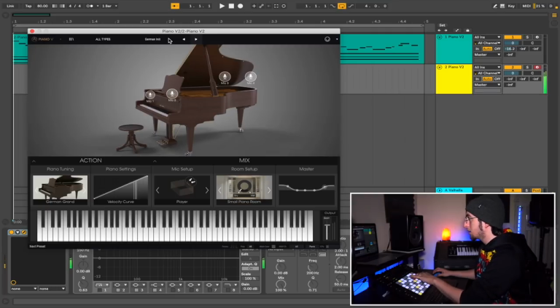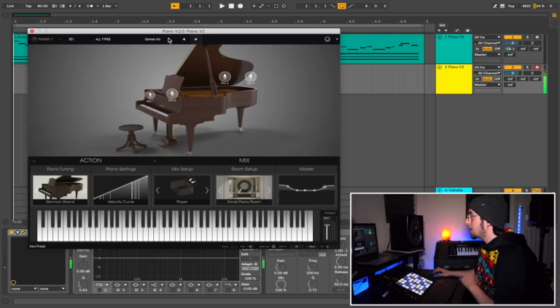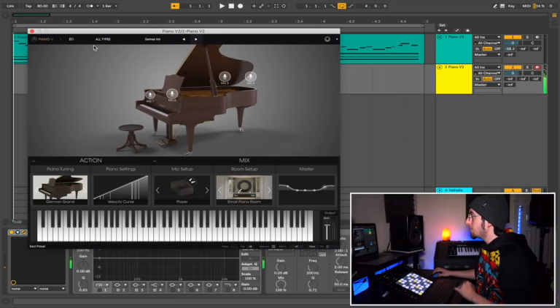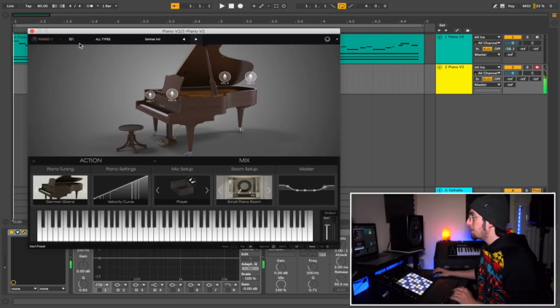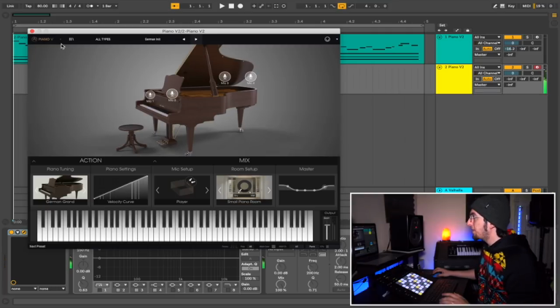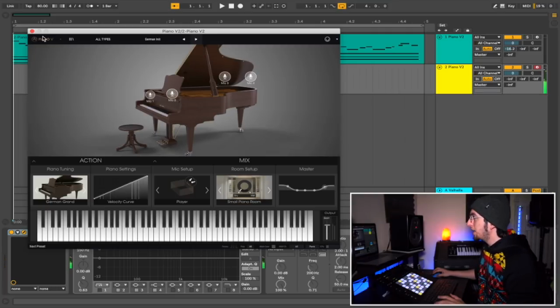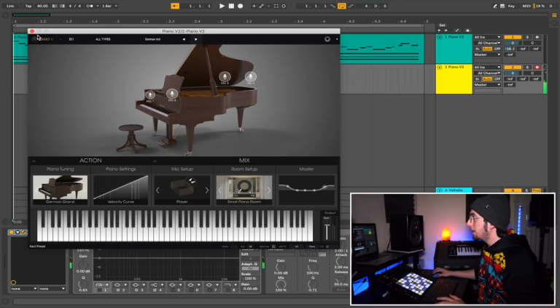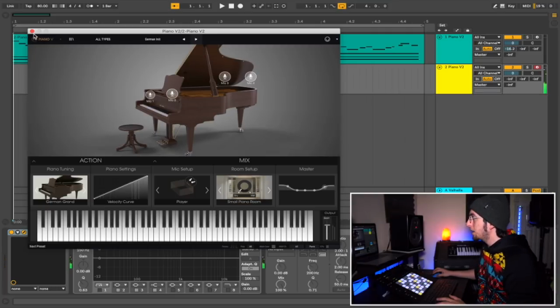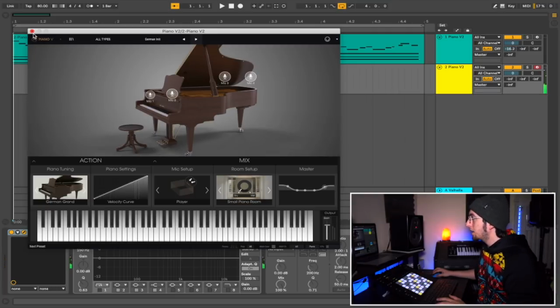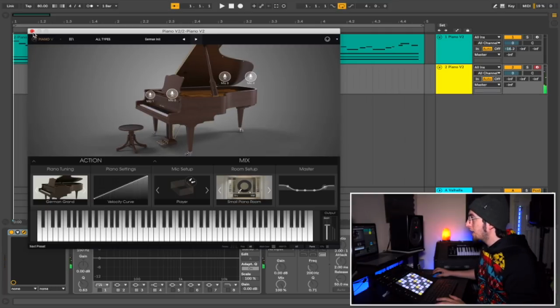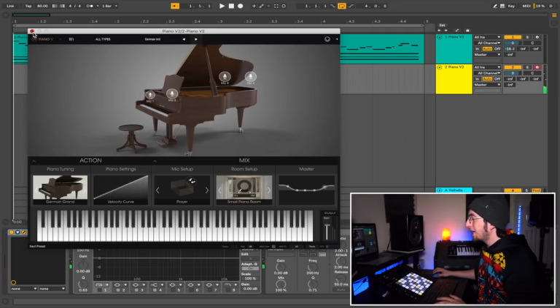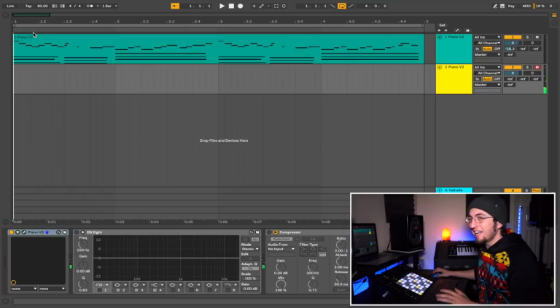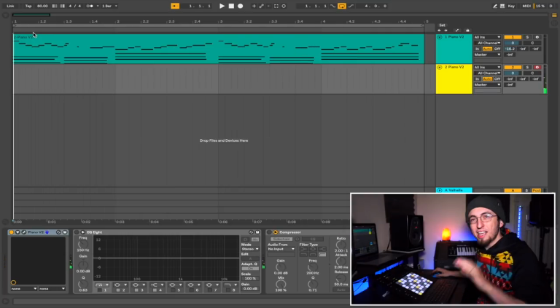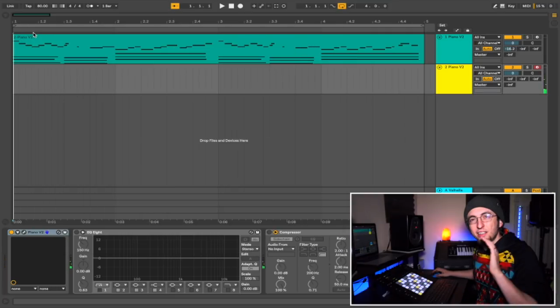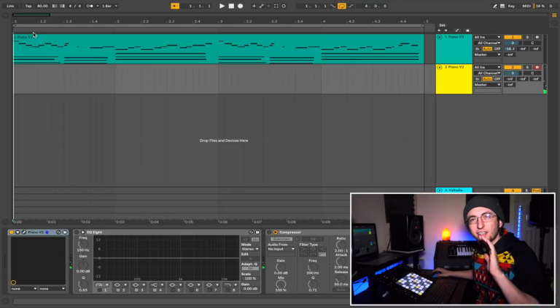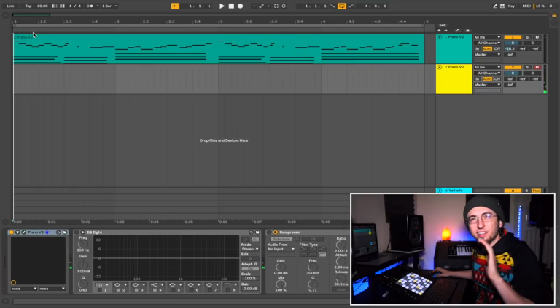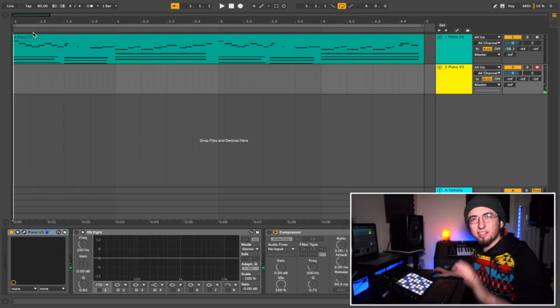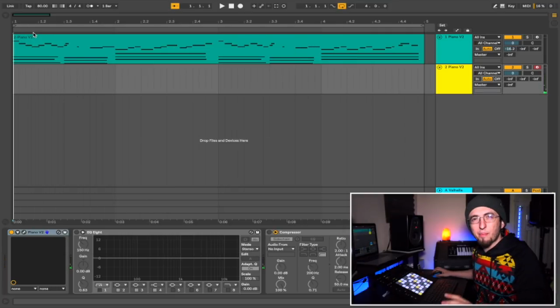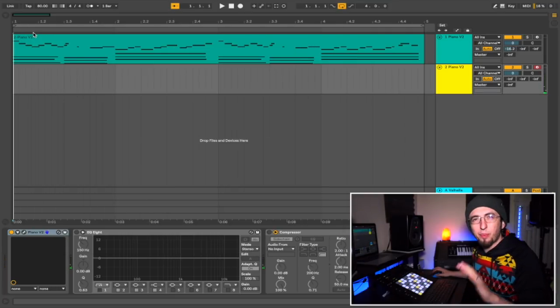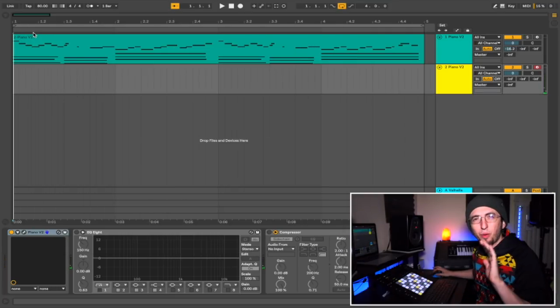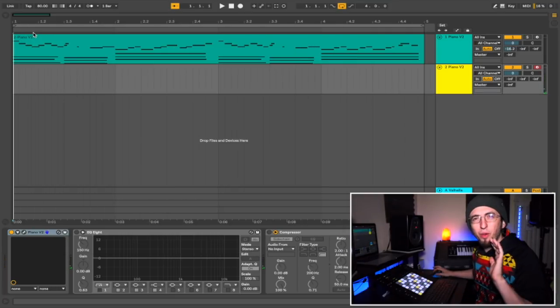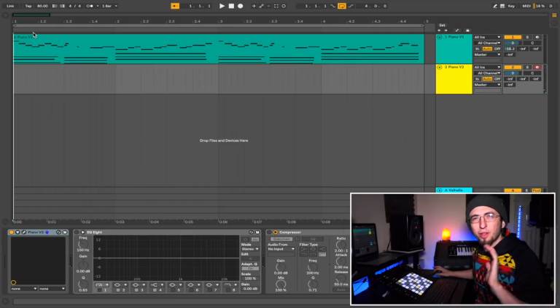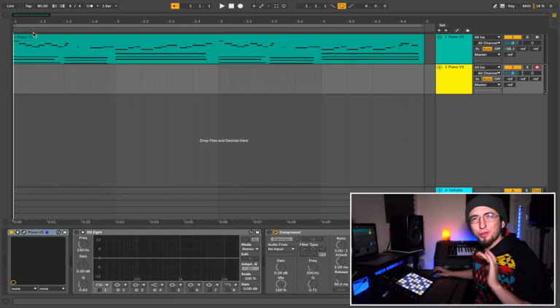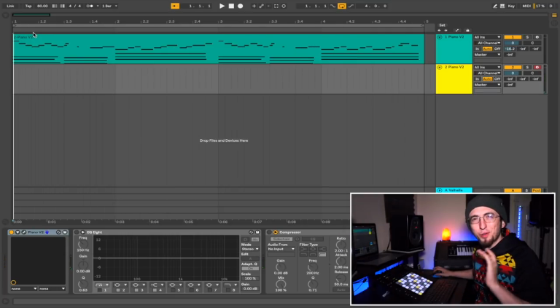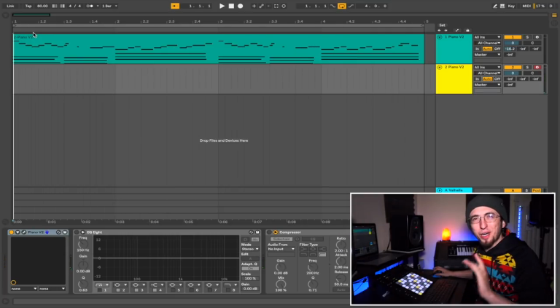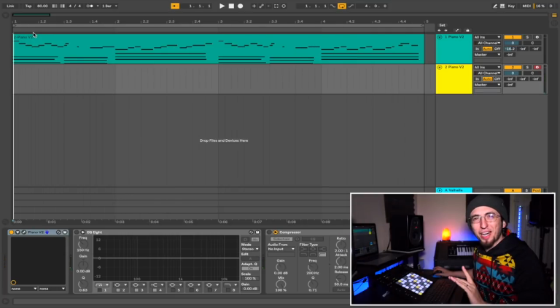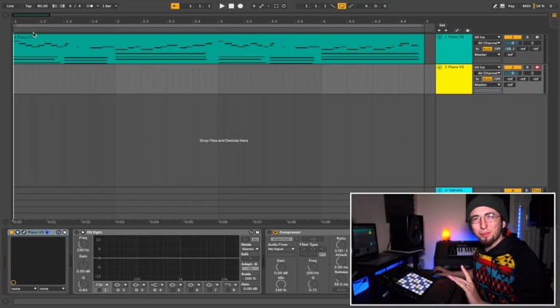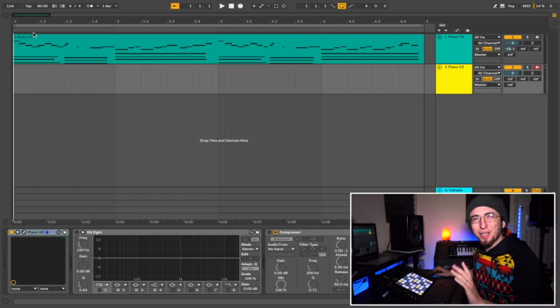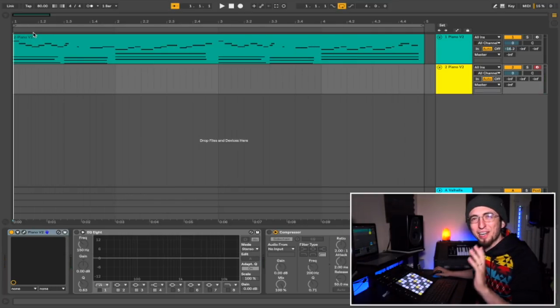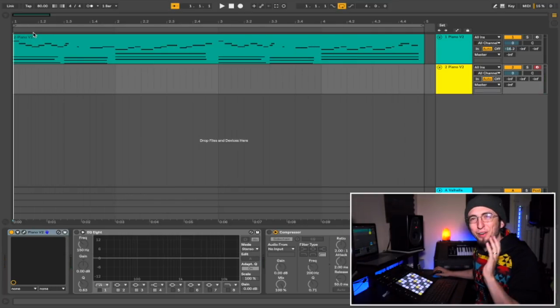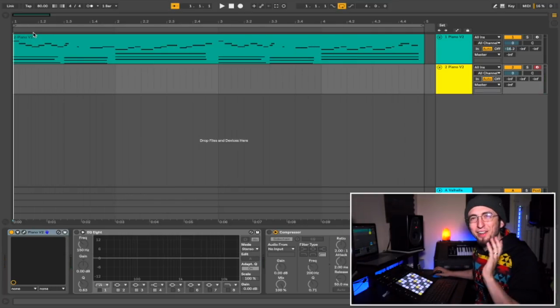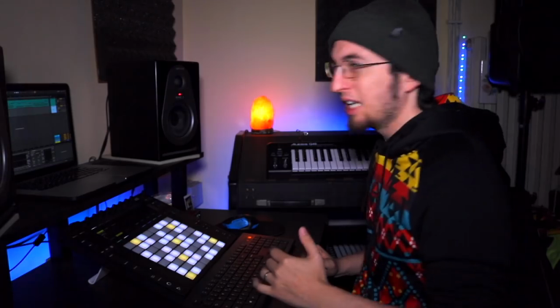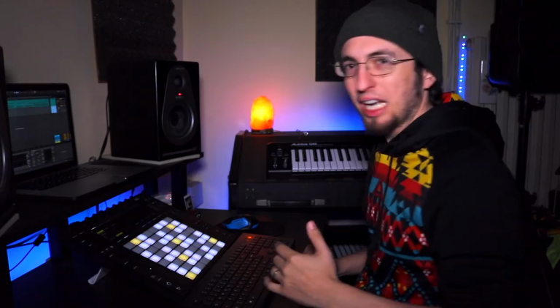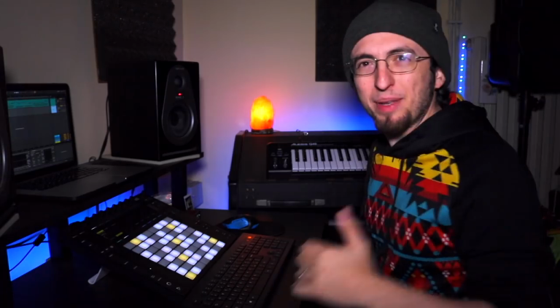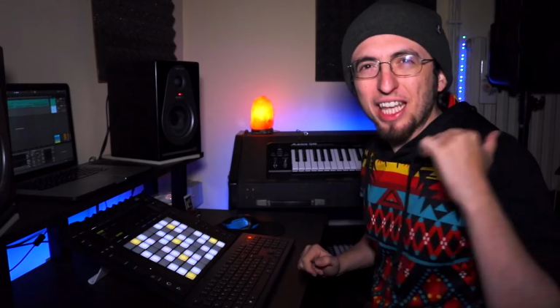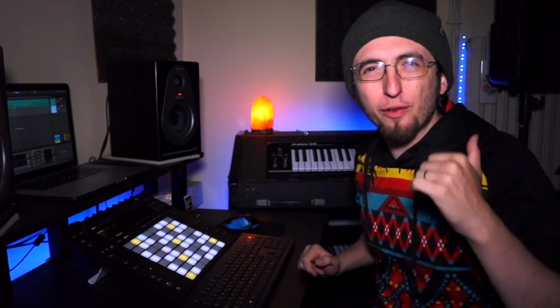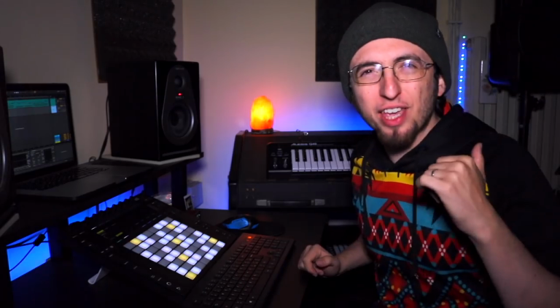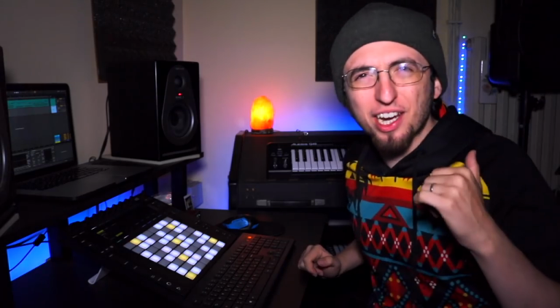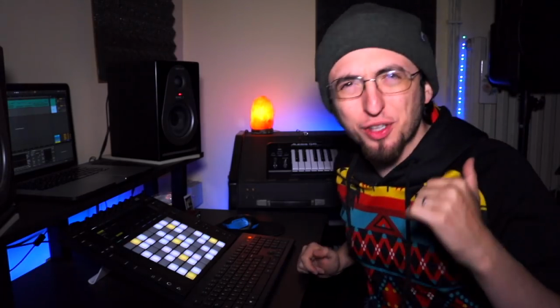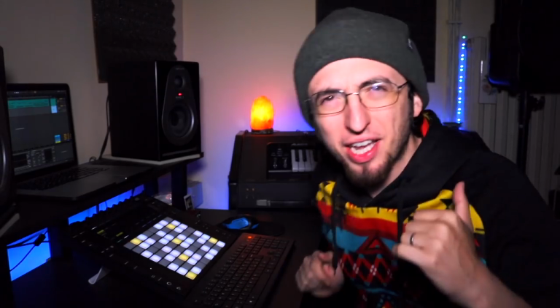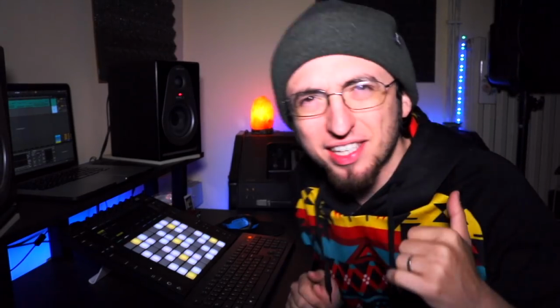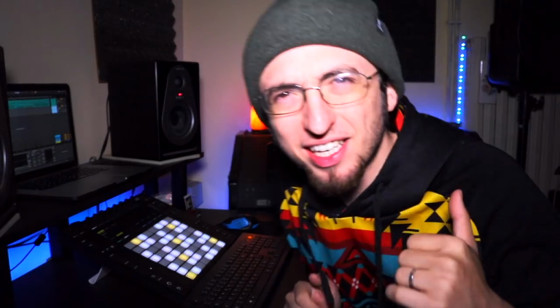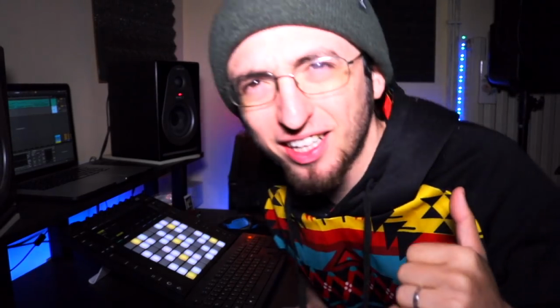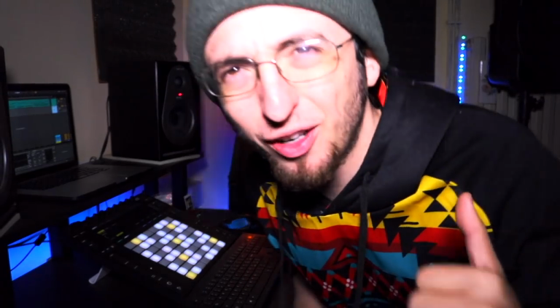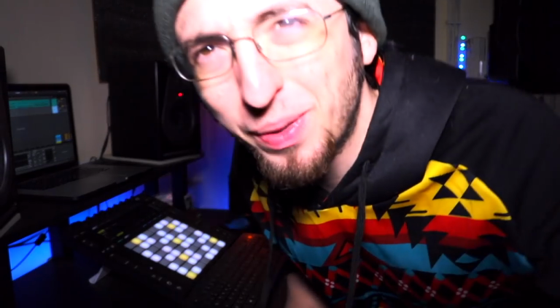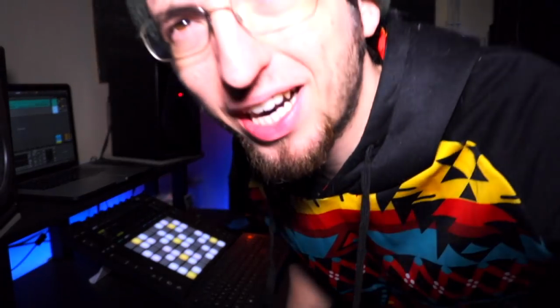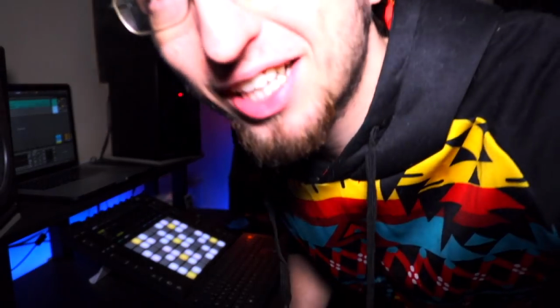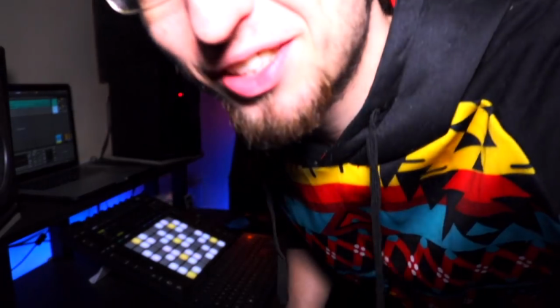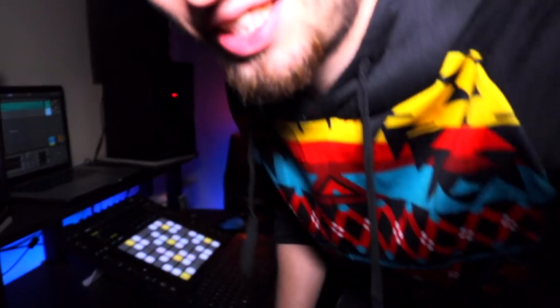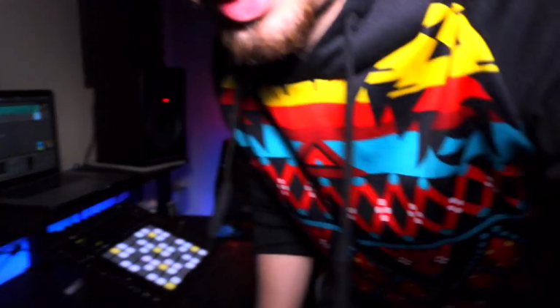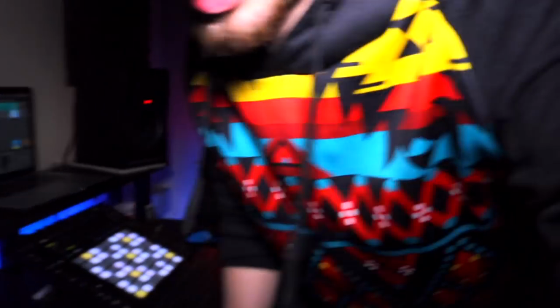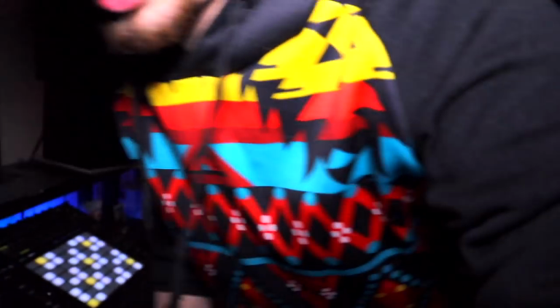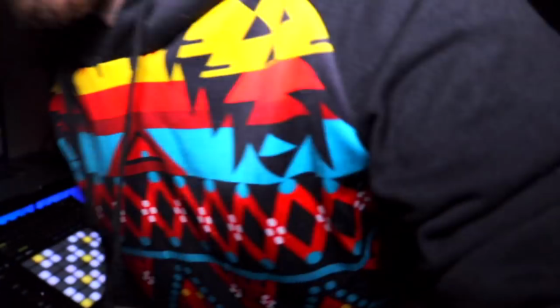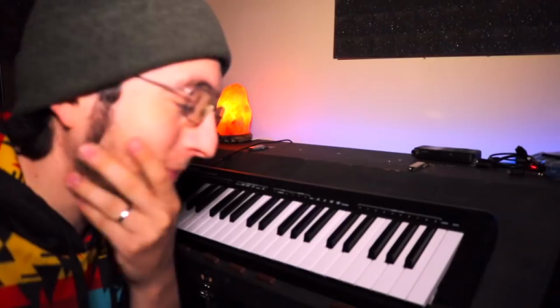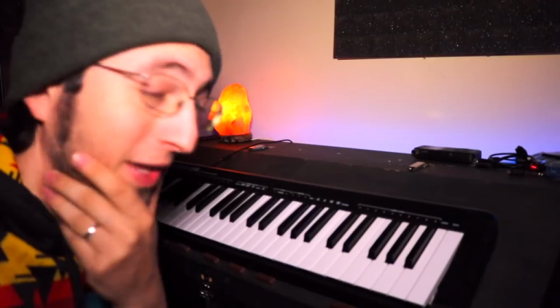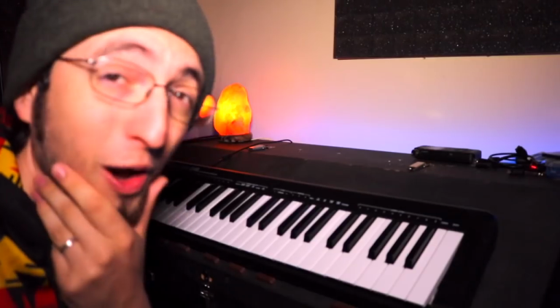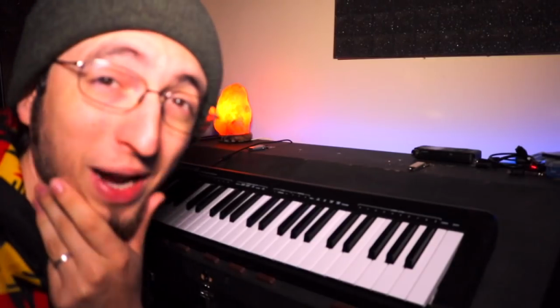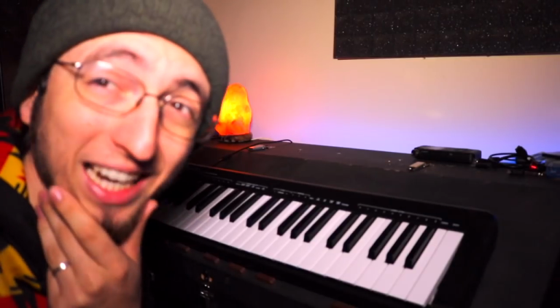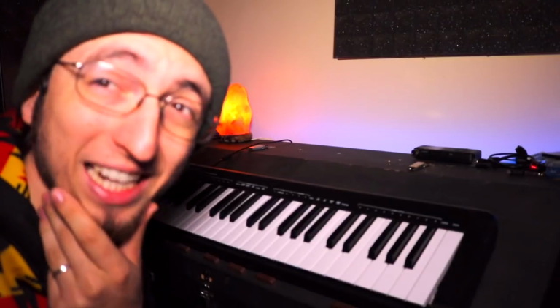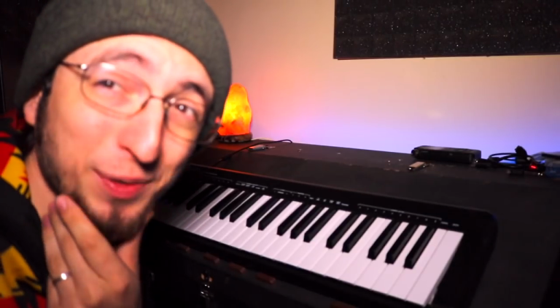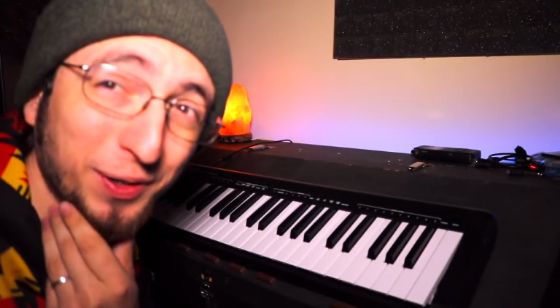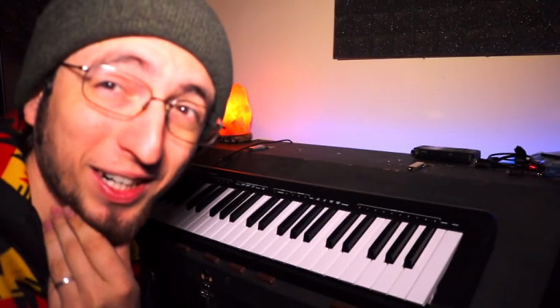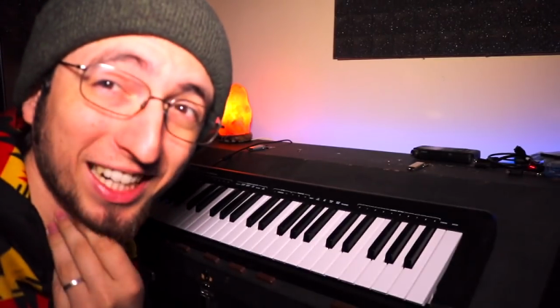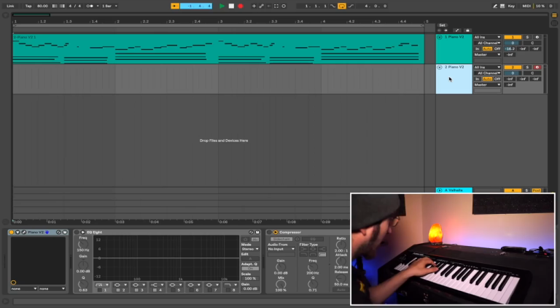This might be fine — a nice, simple, straight up piano. Let me take you over here so you can see it a little better. All right, let's record it.